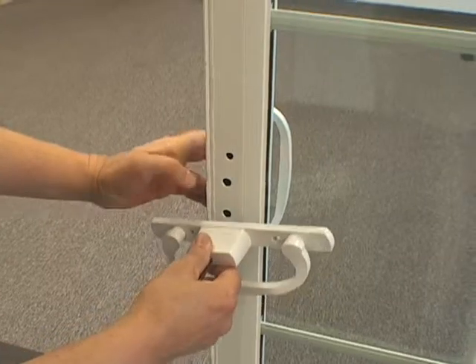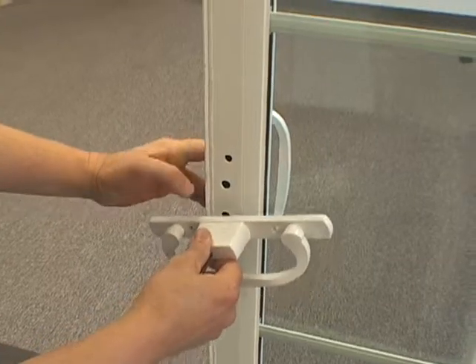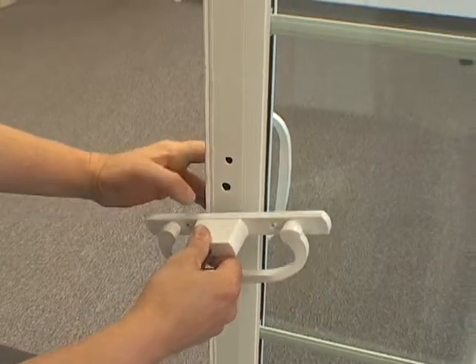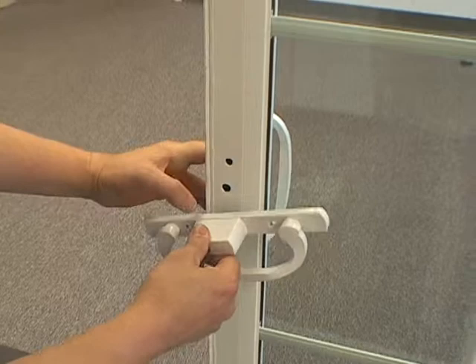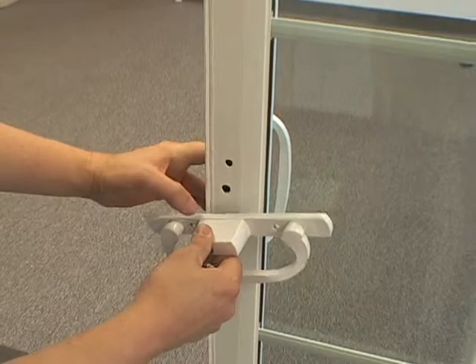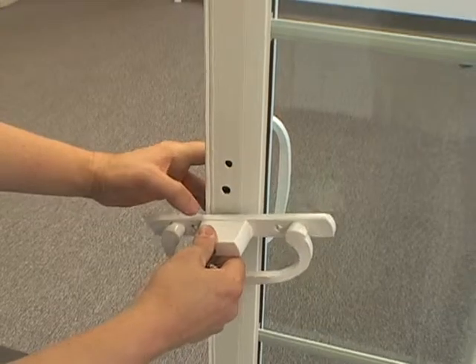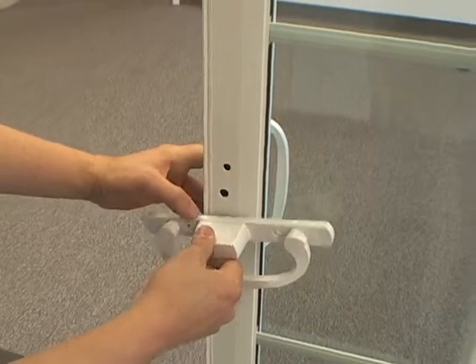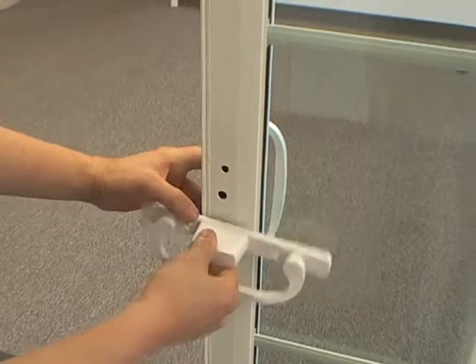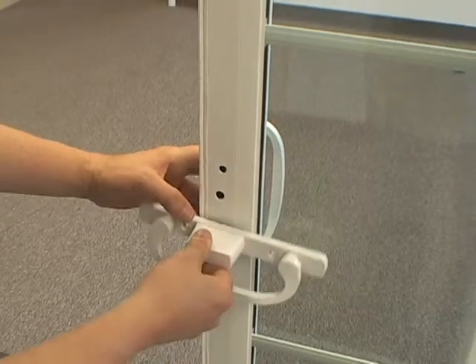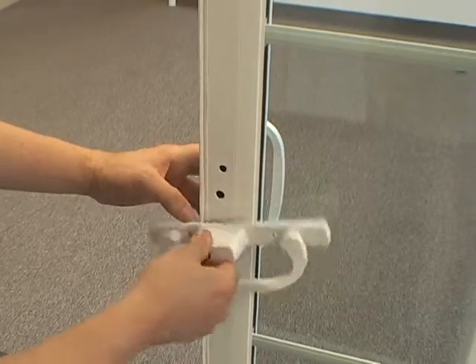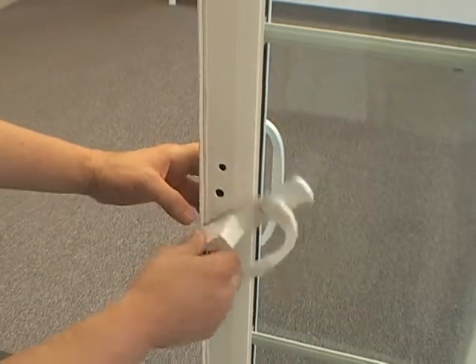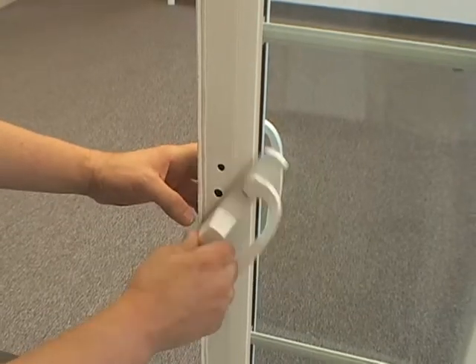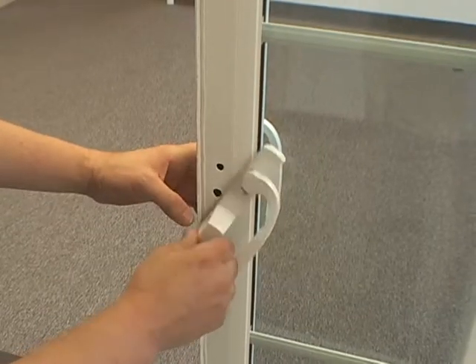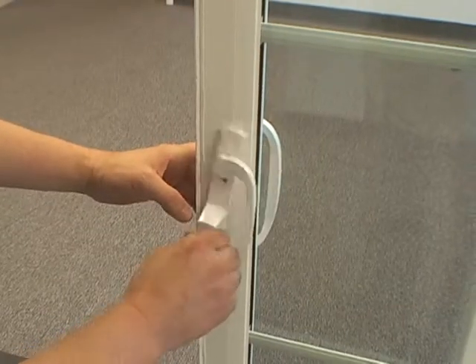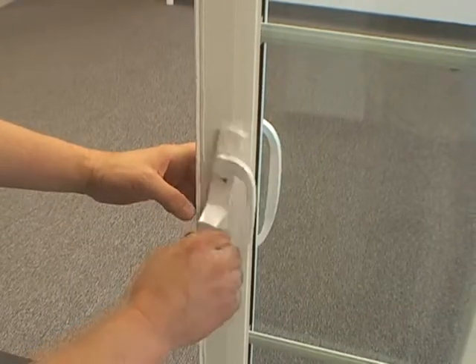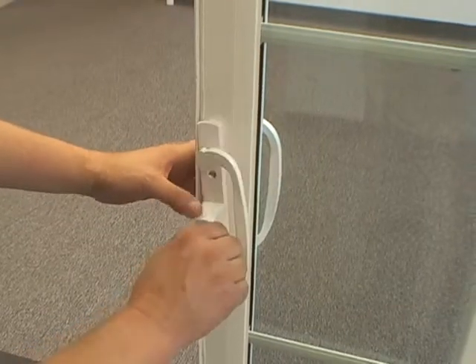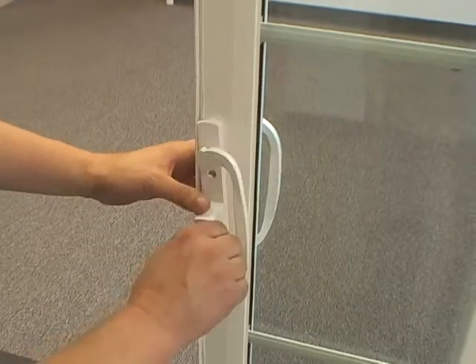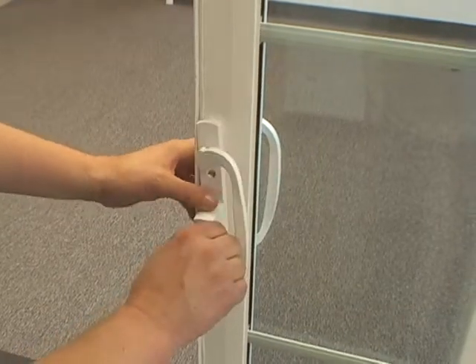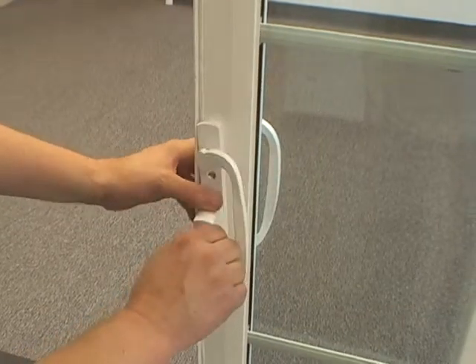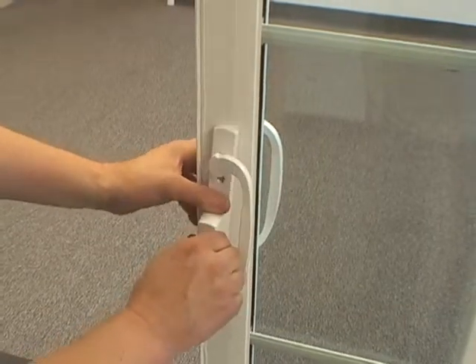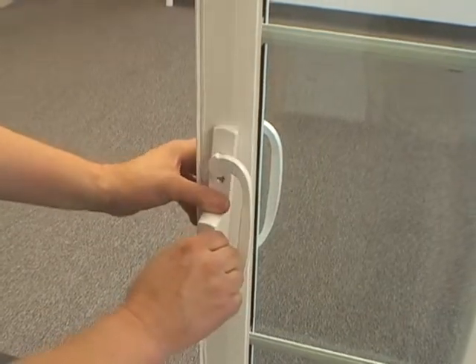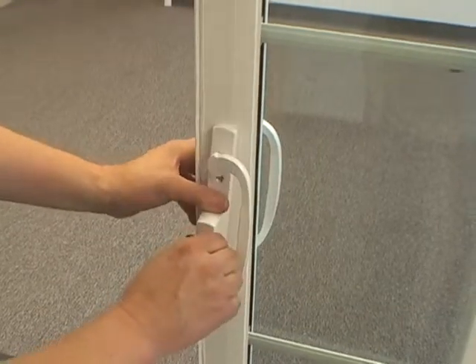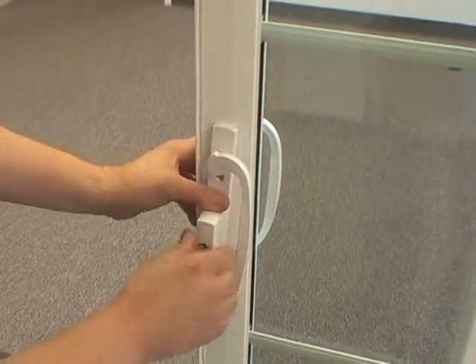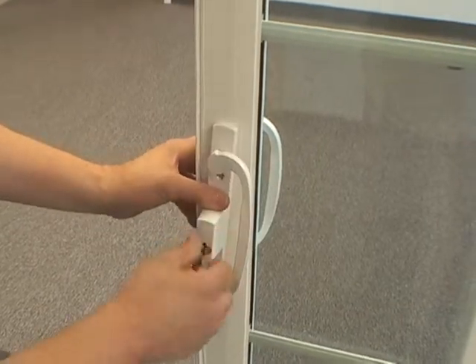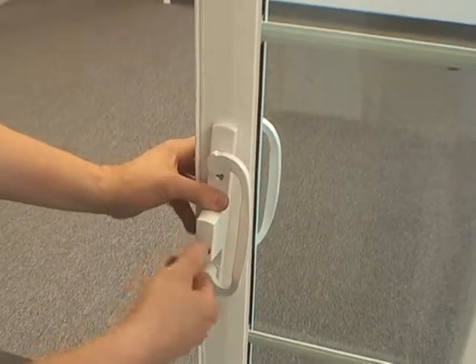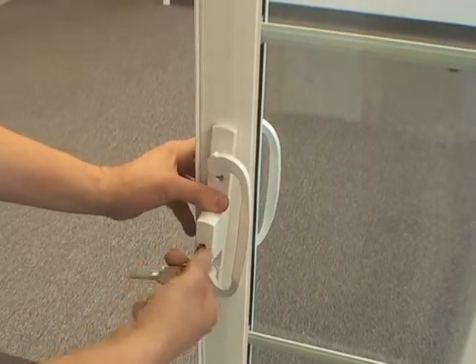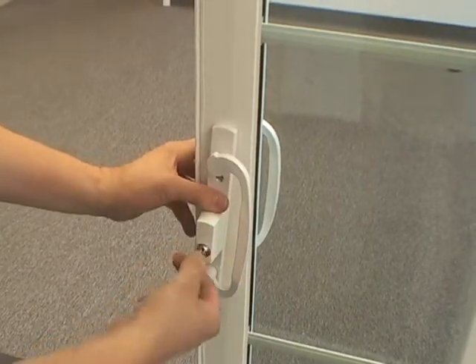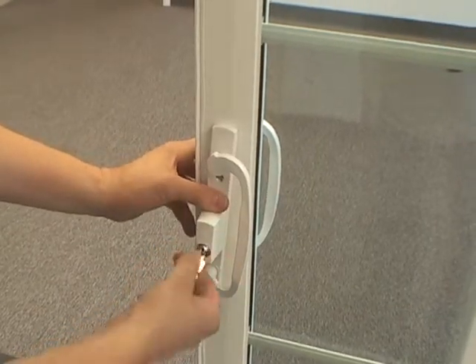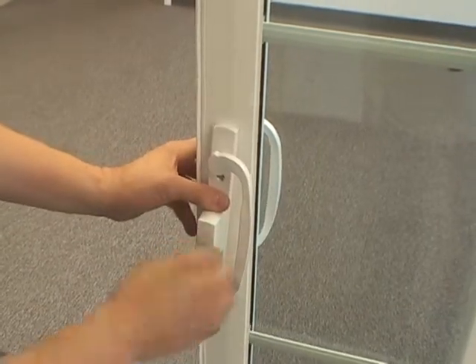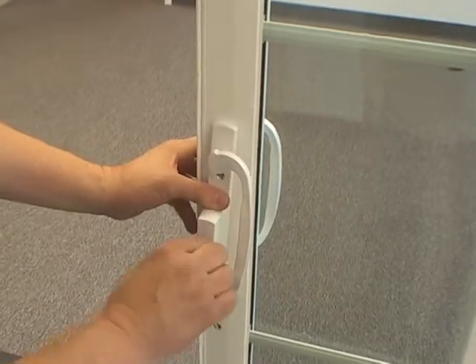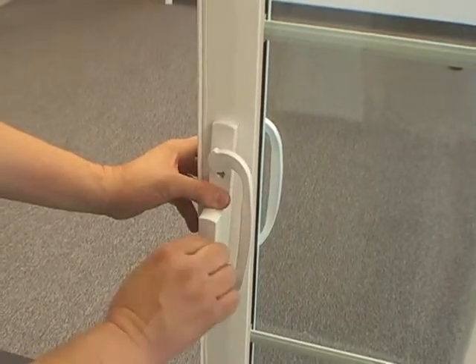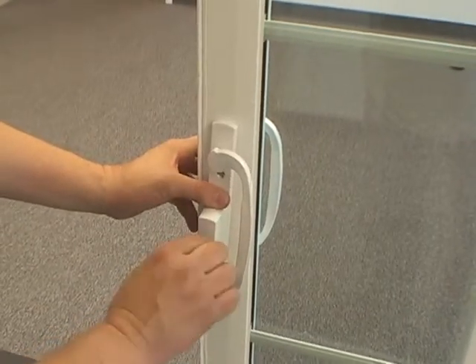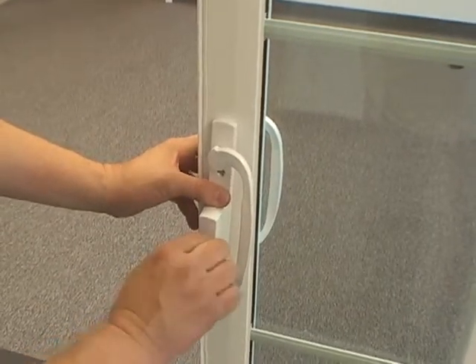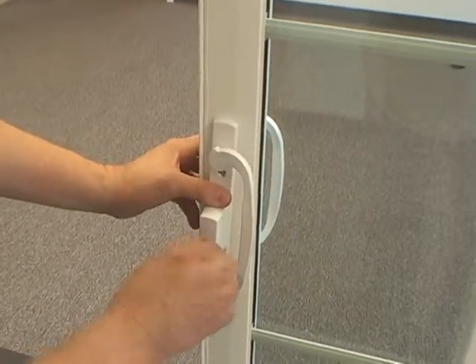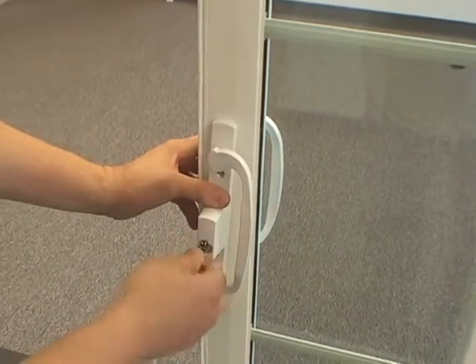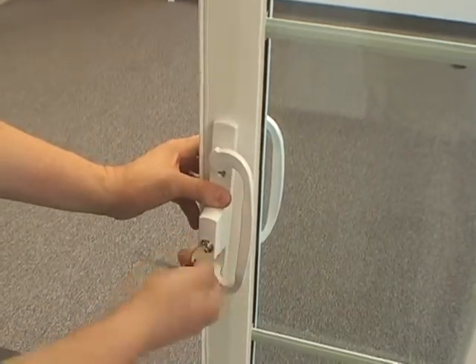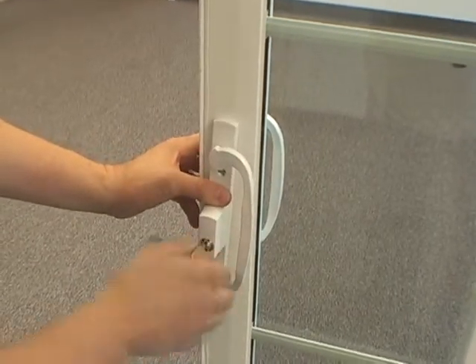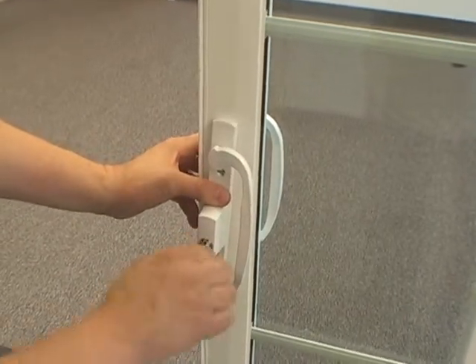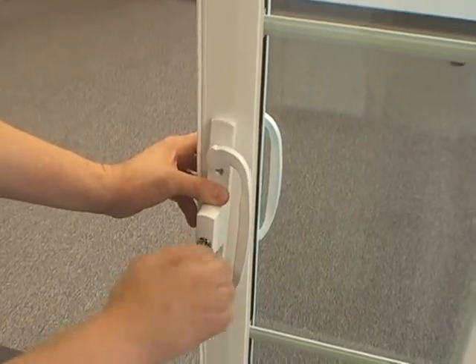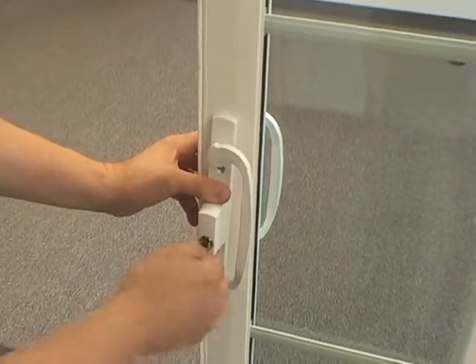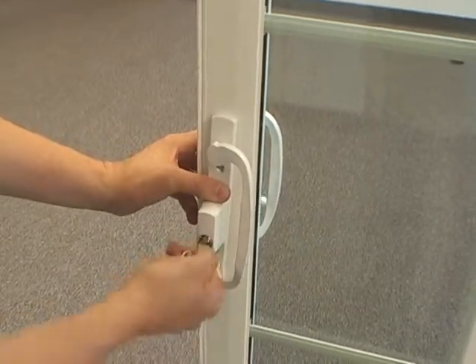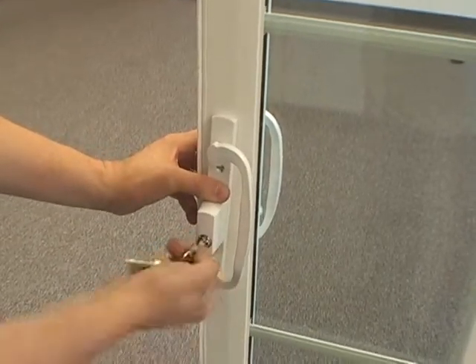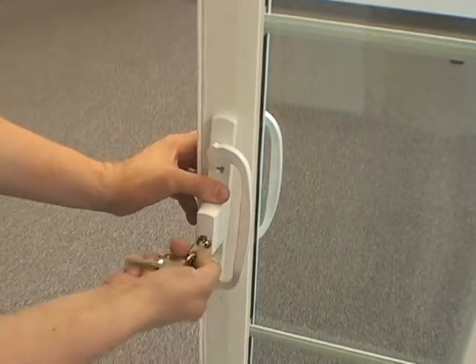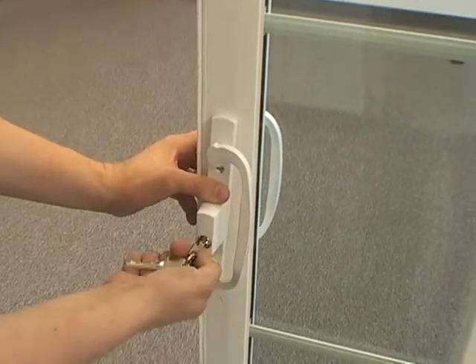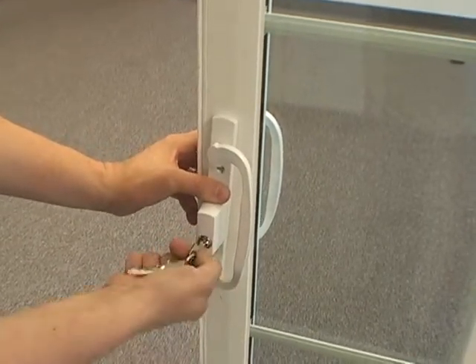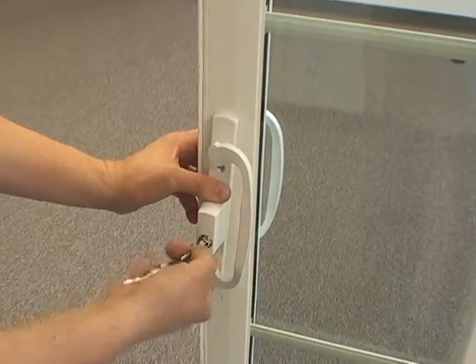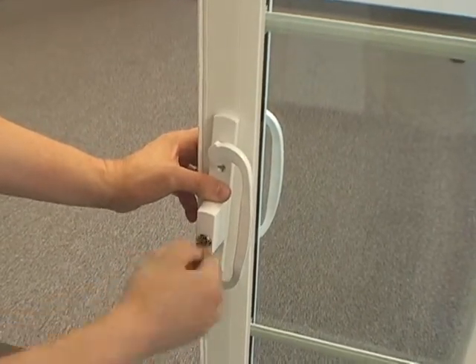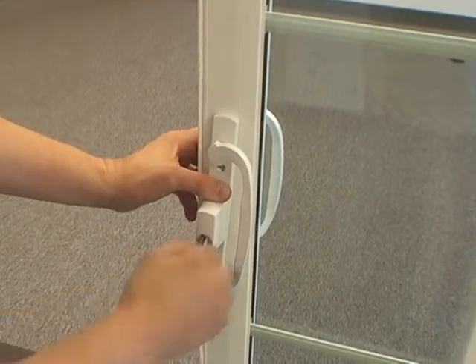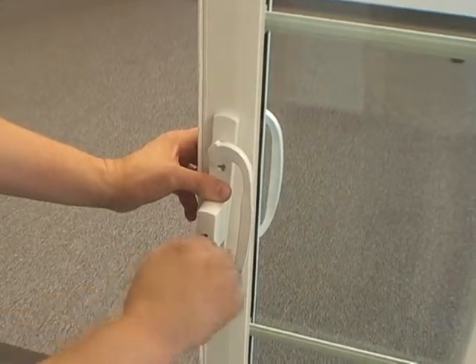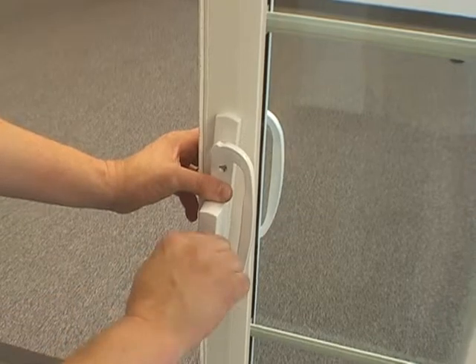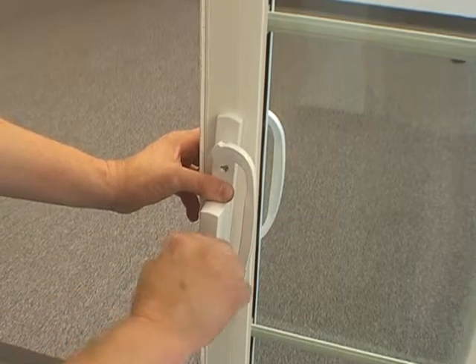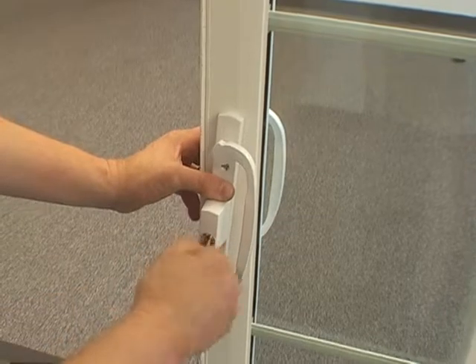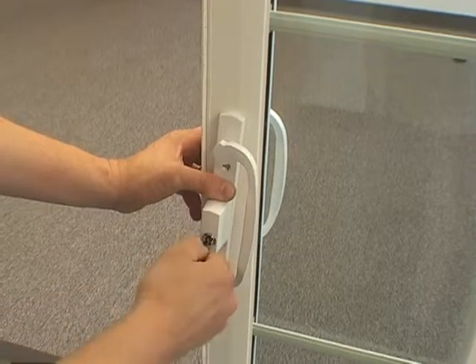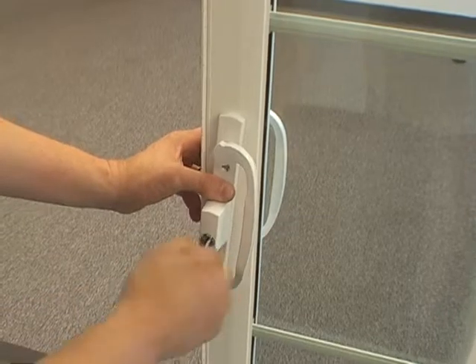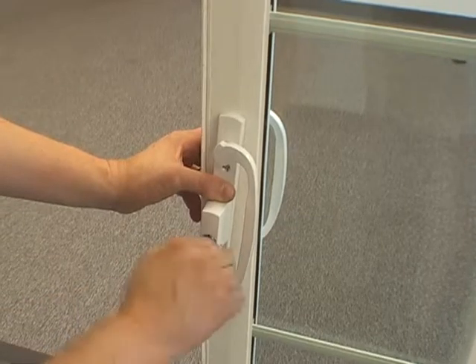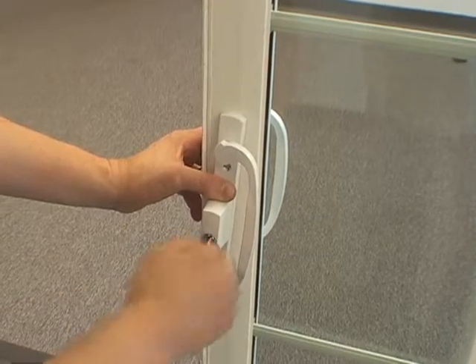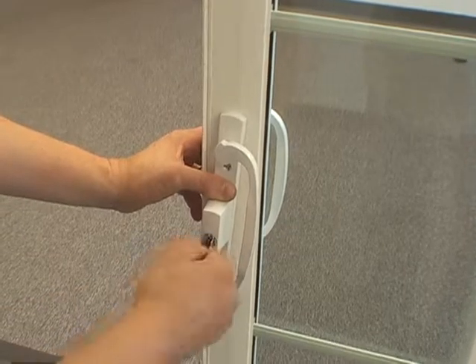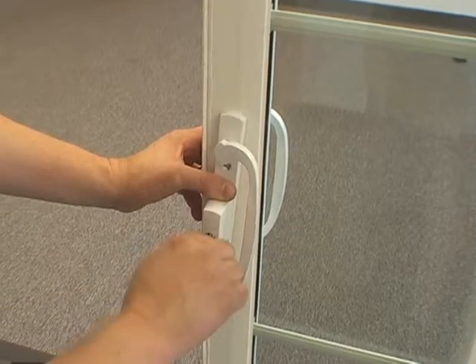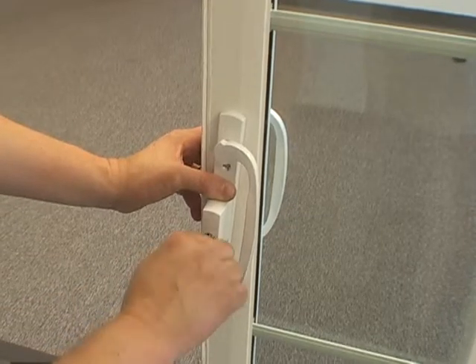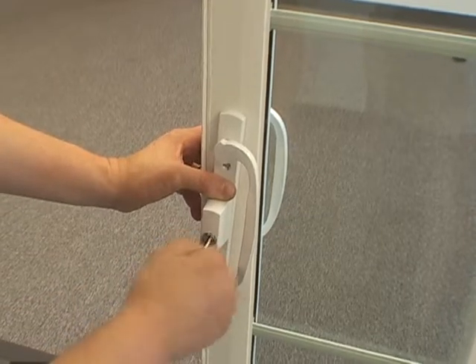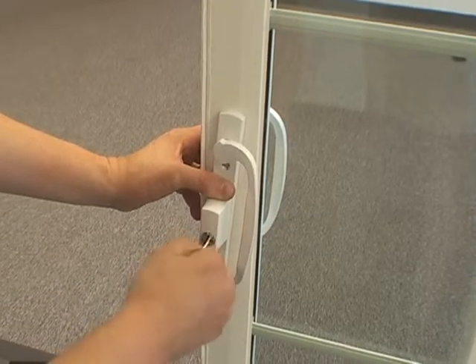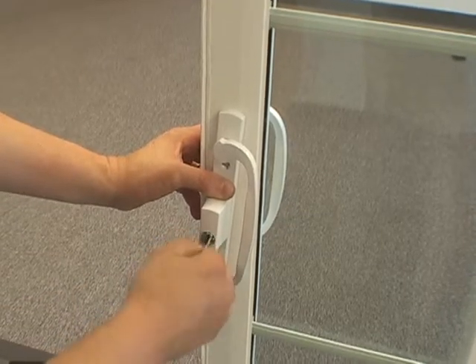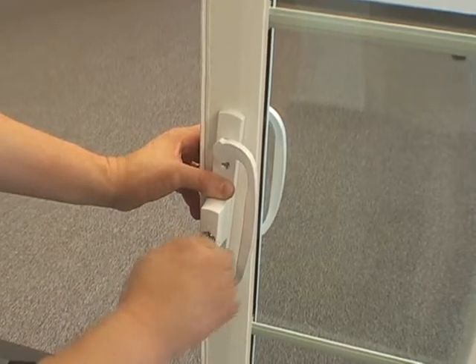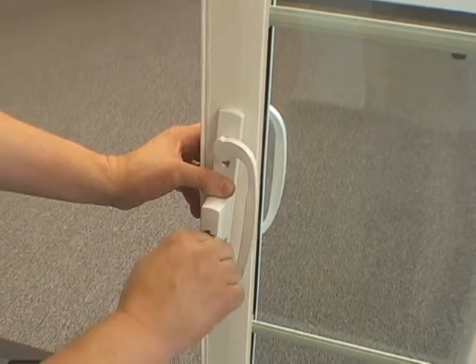Next, take the outside handle and place it in its position on the door panel. Make sure that it connects with the inside handle.